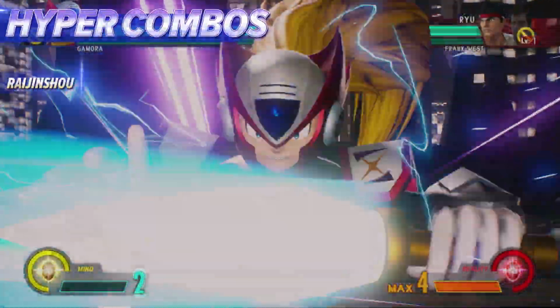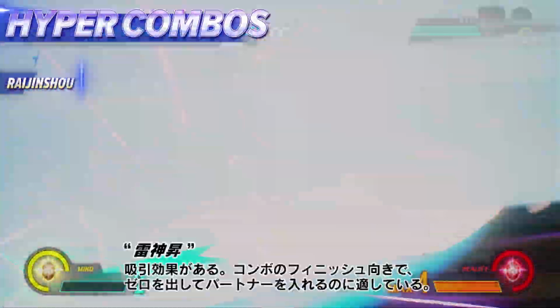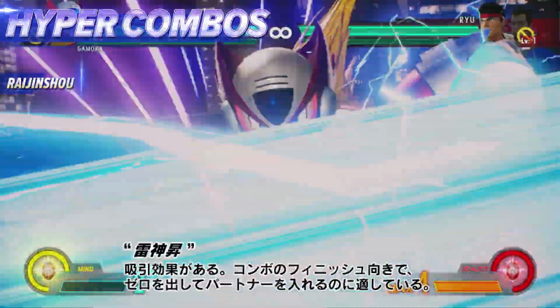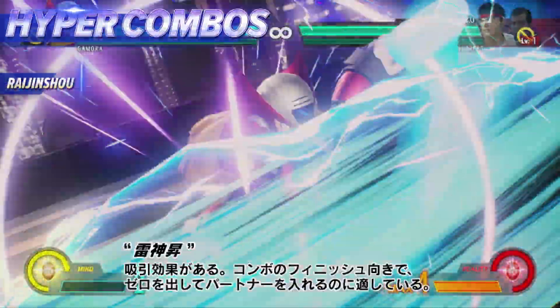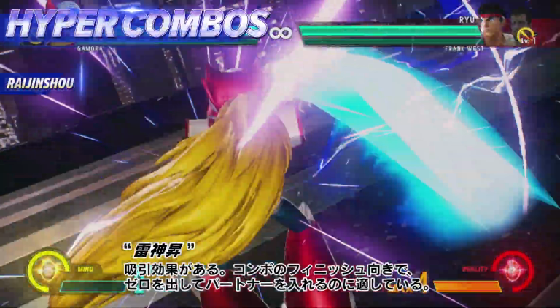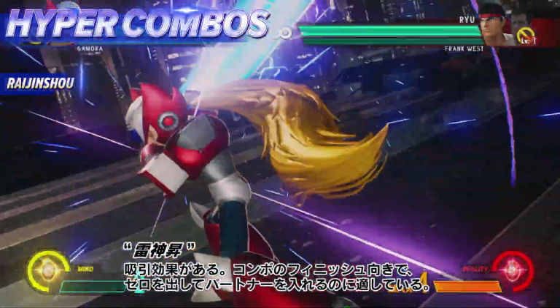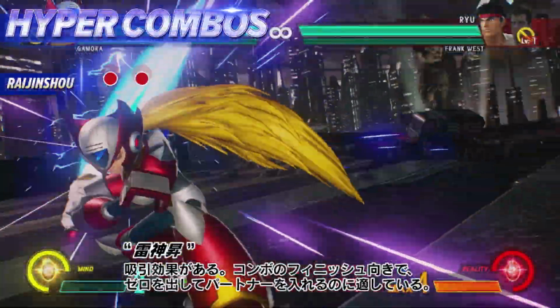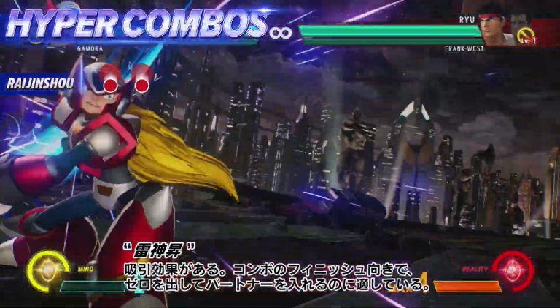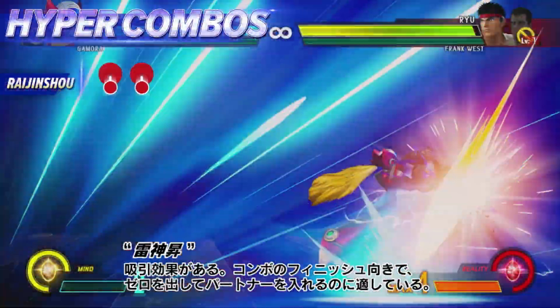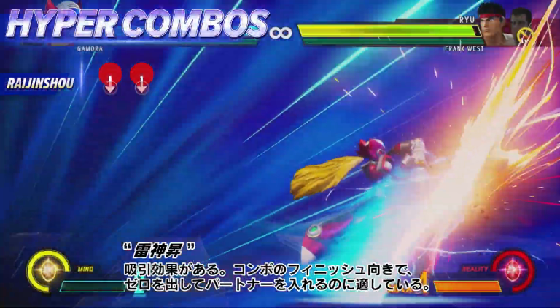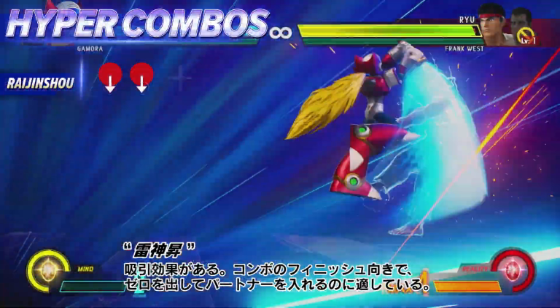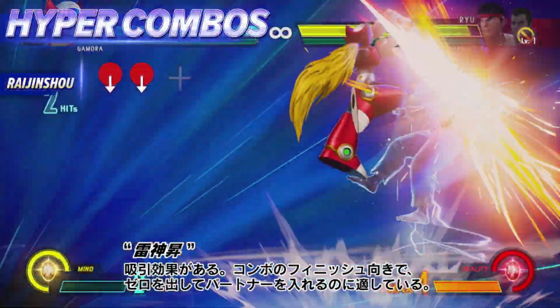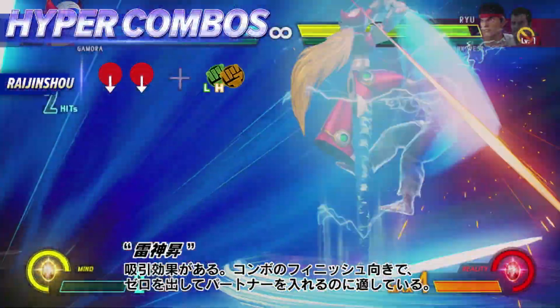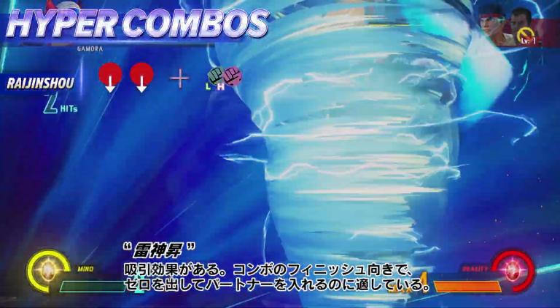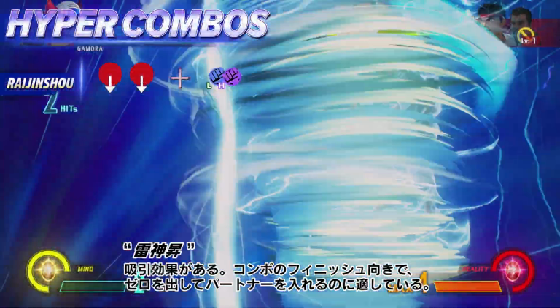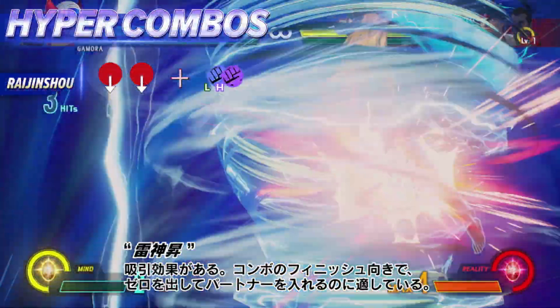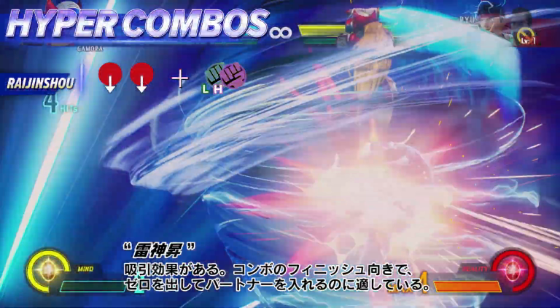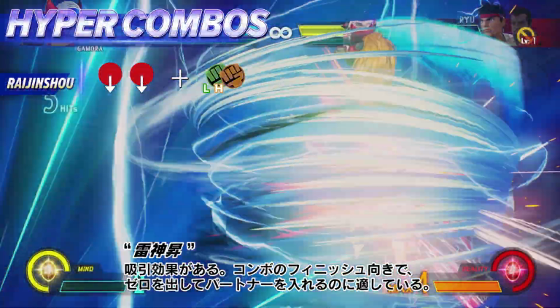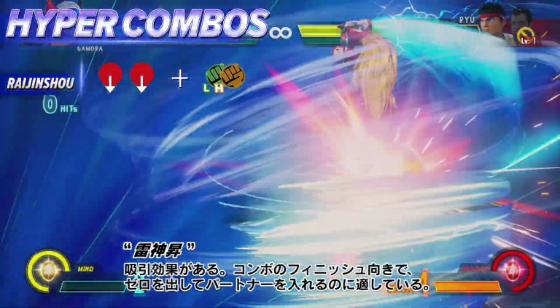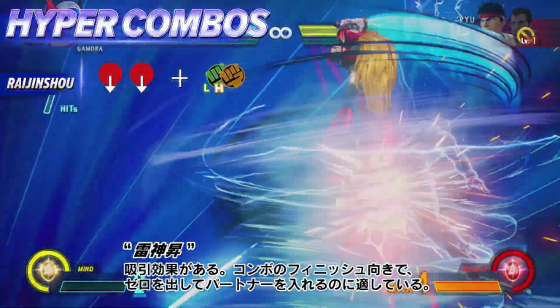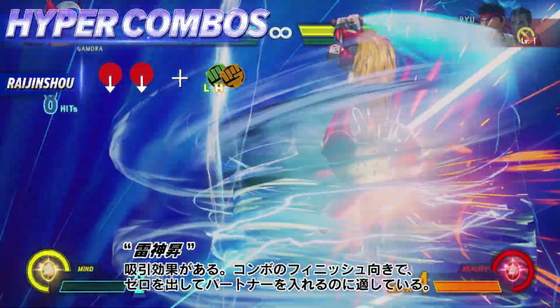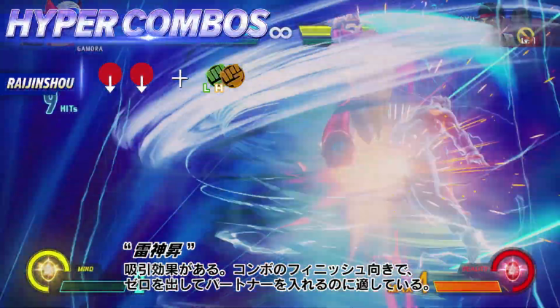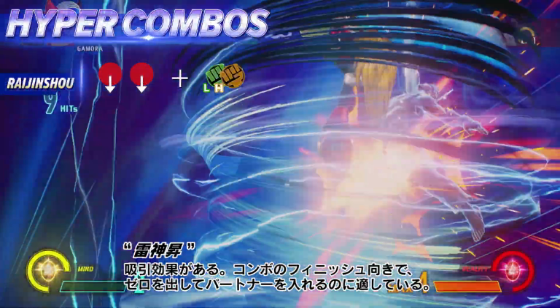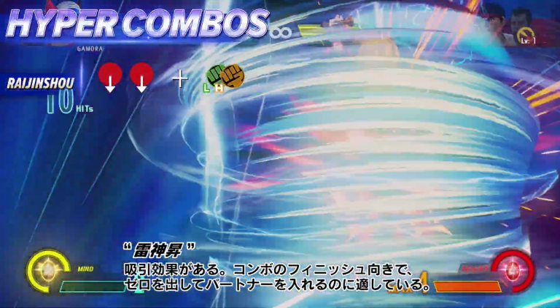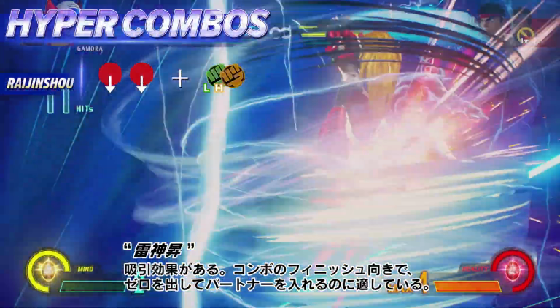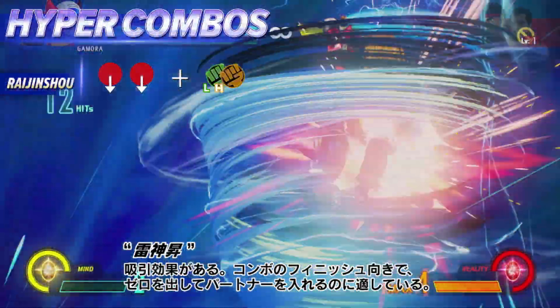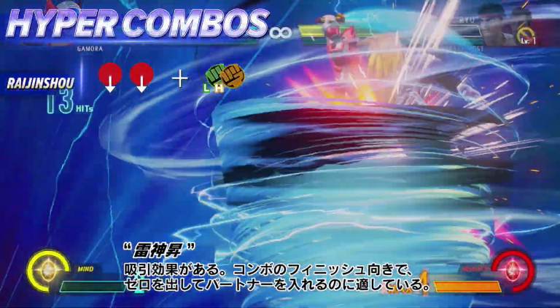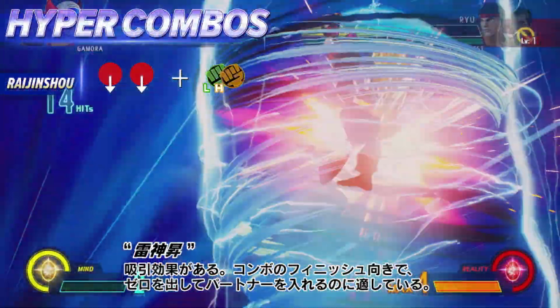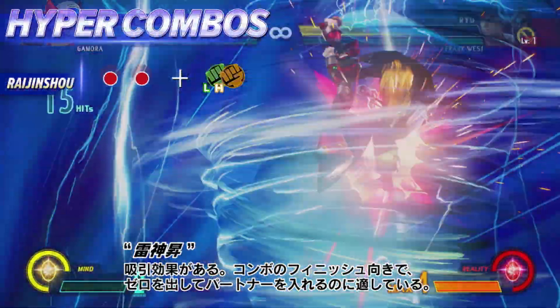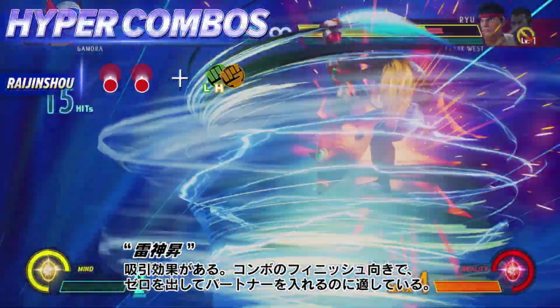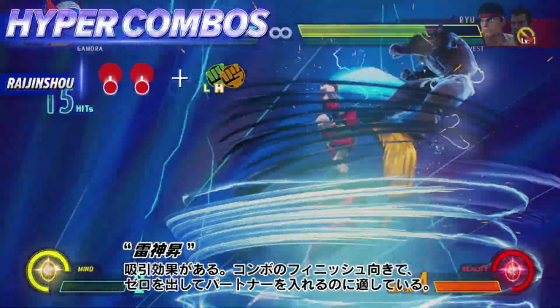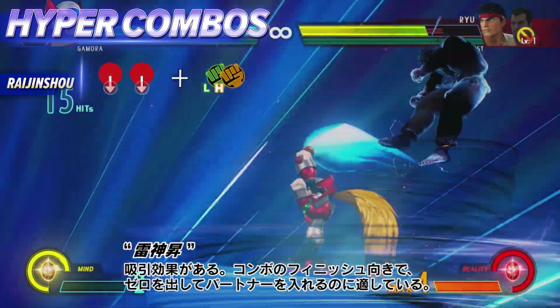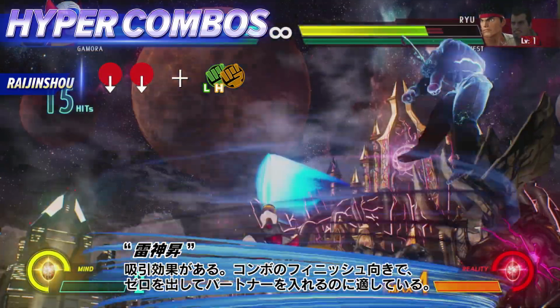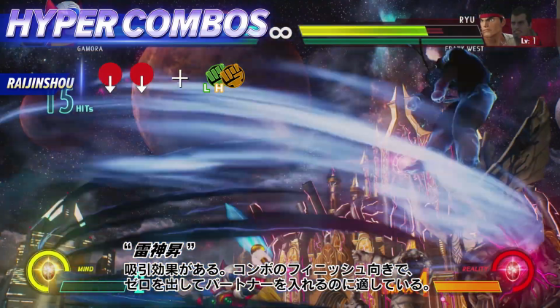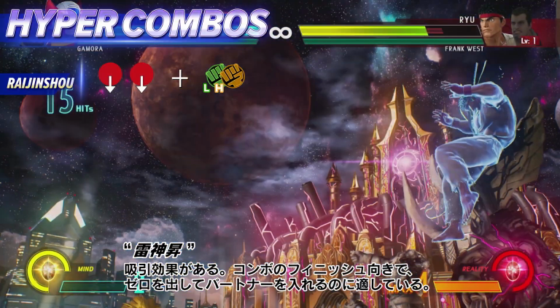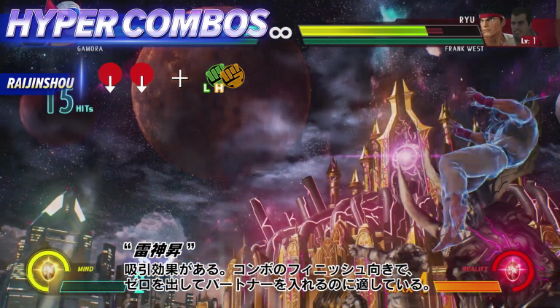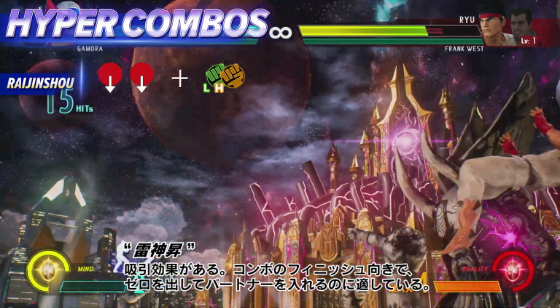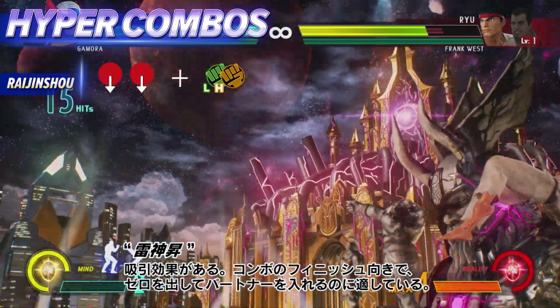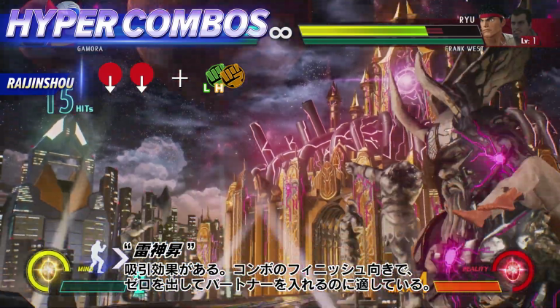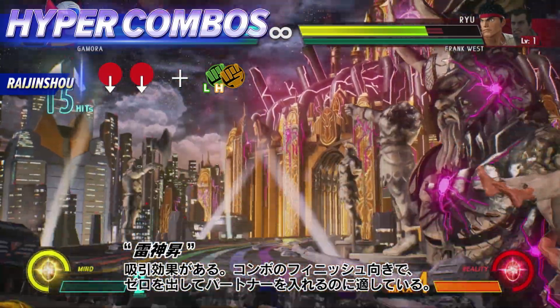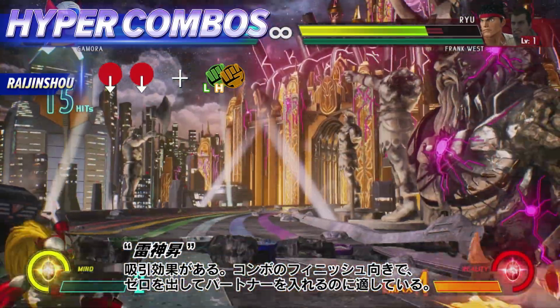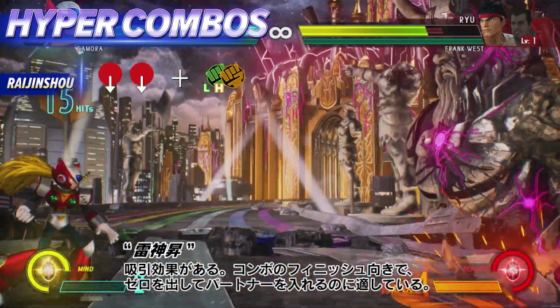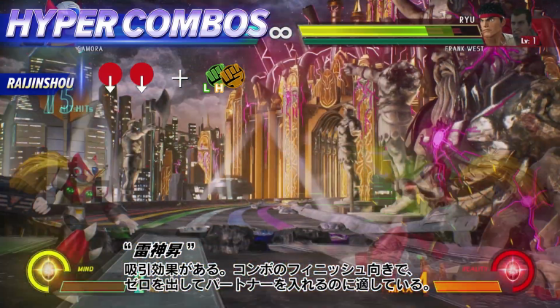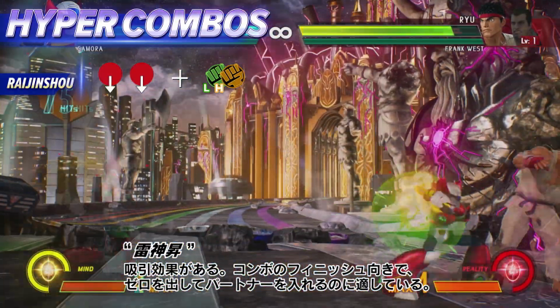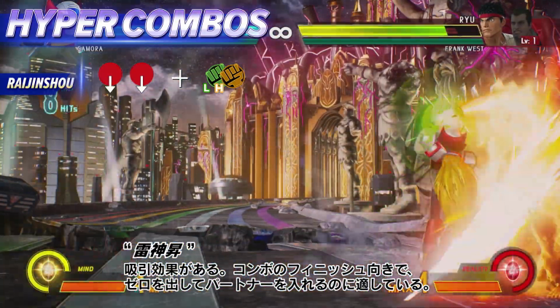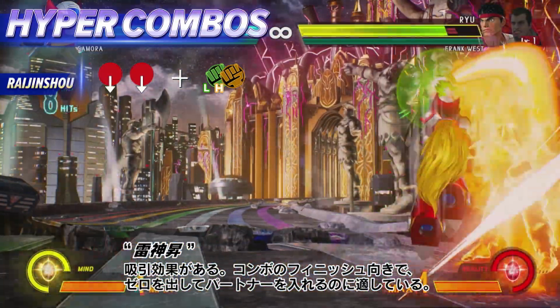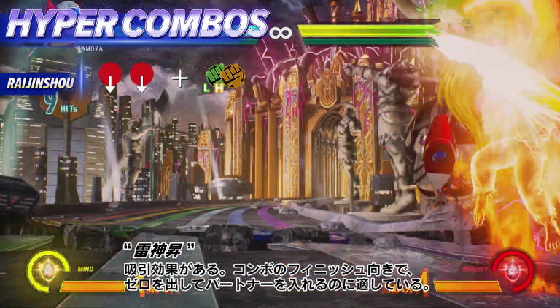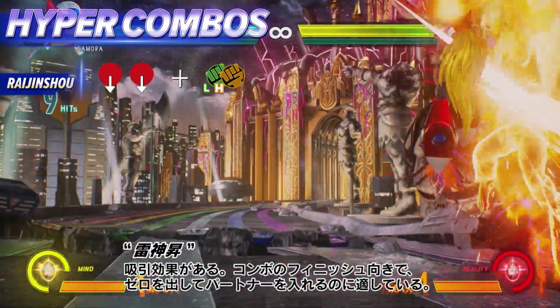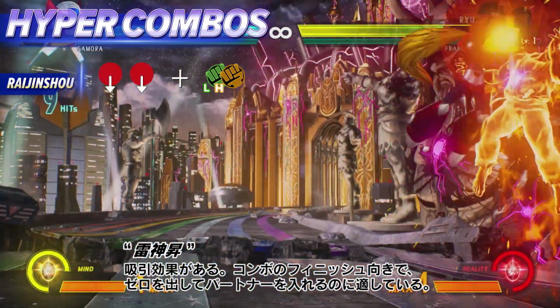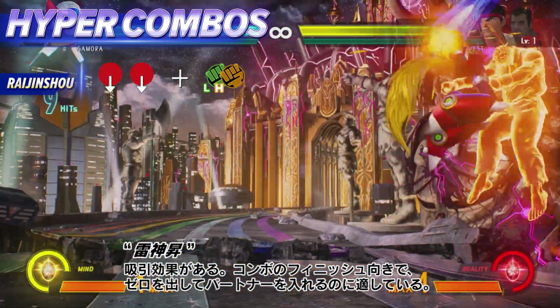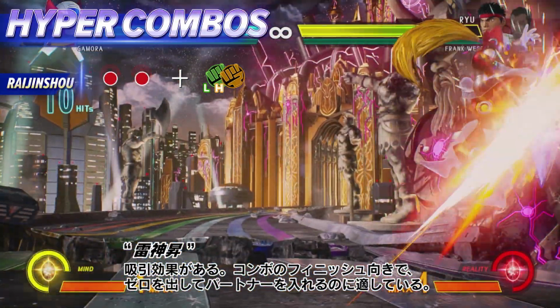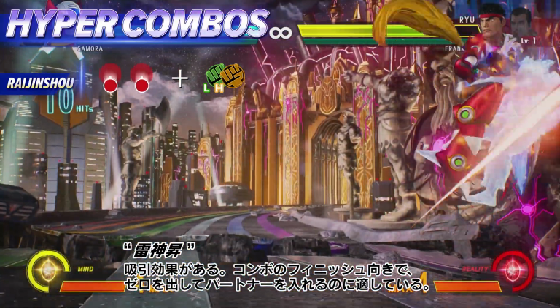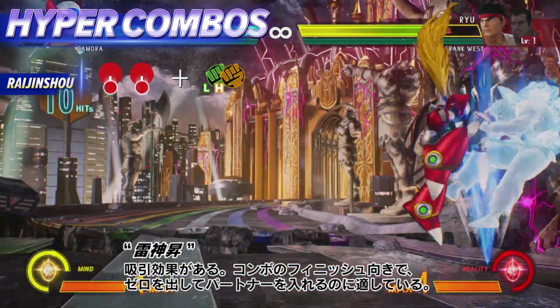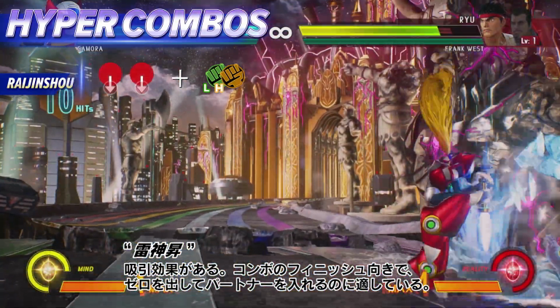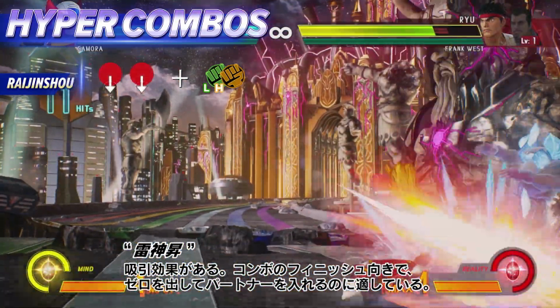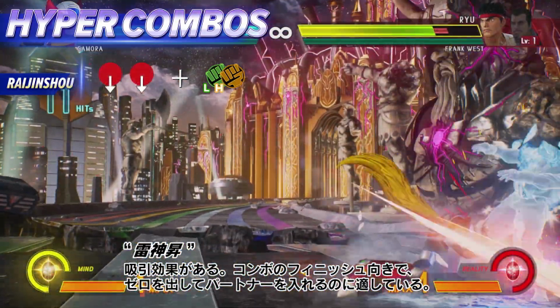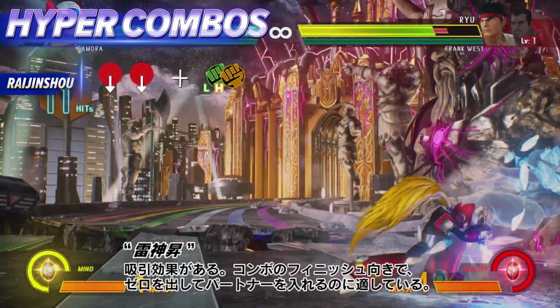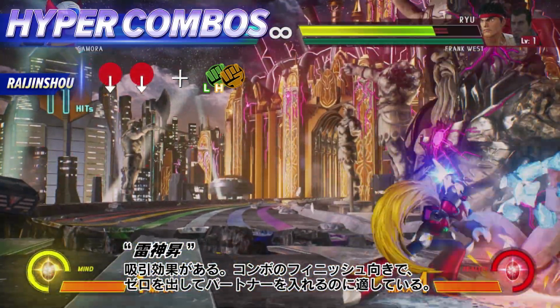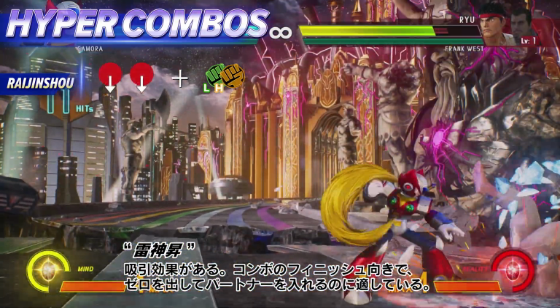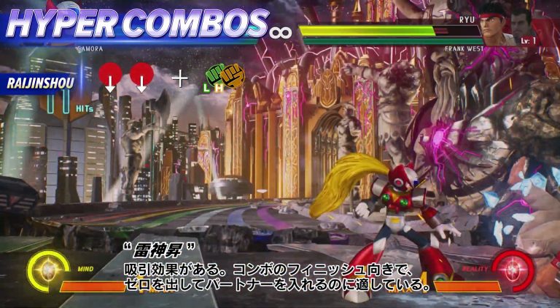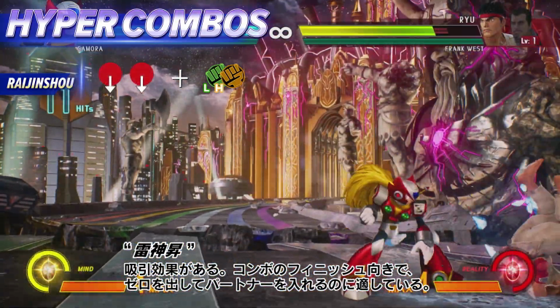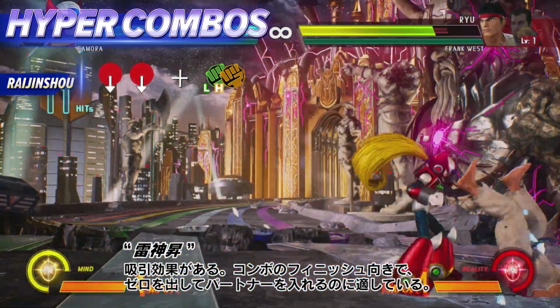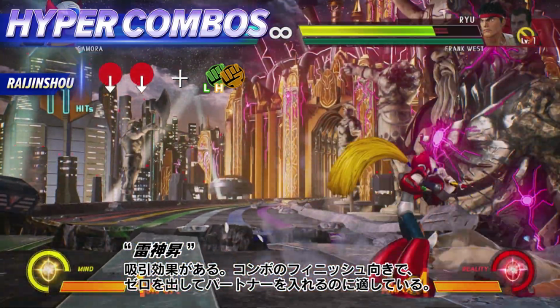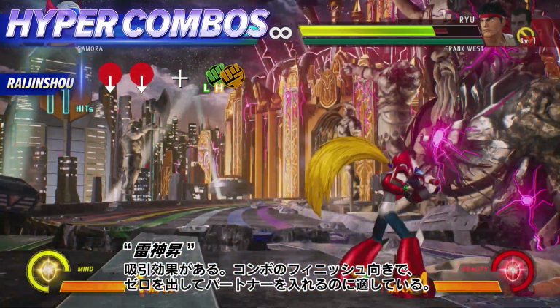This hyper combo has a vacuum effect. Good for ending combos and a good way to get Zero out and your partner in.